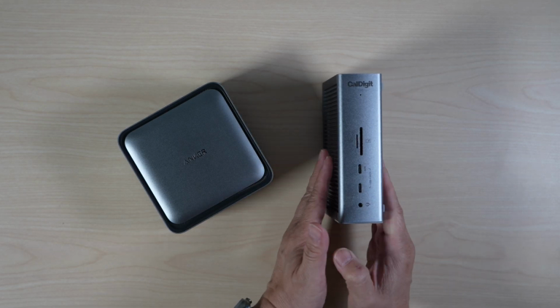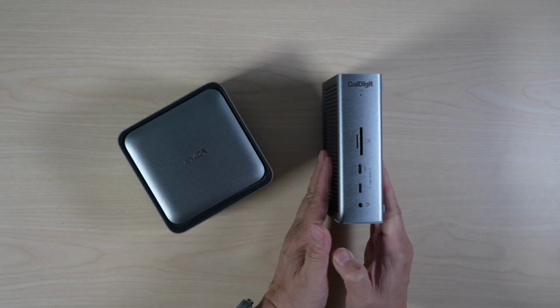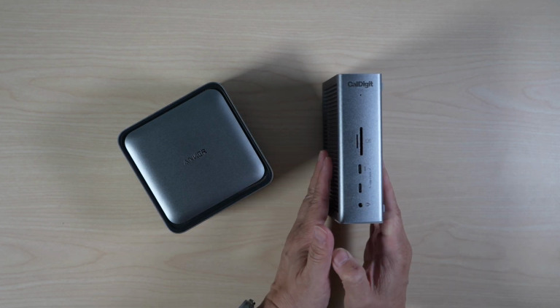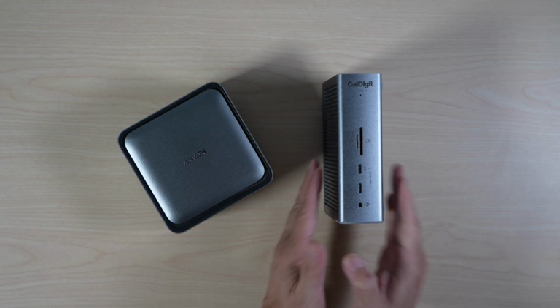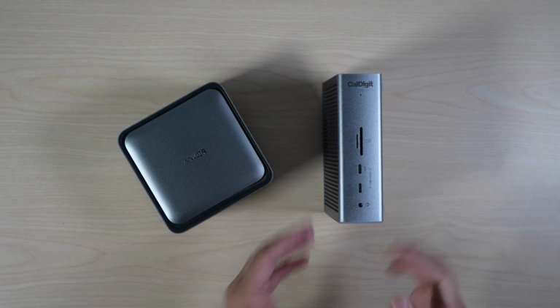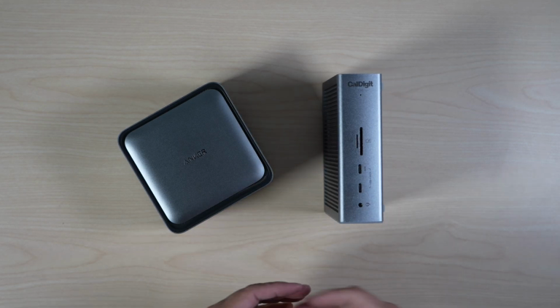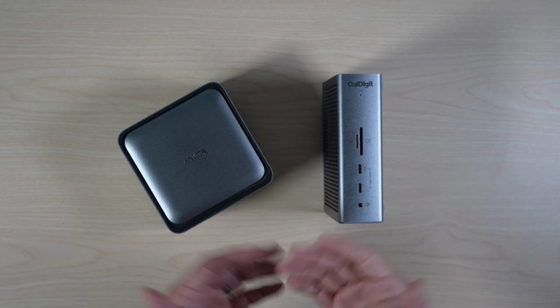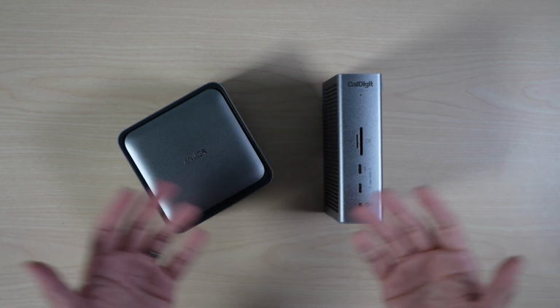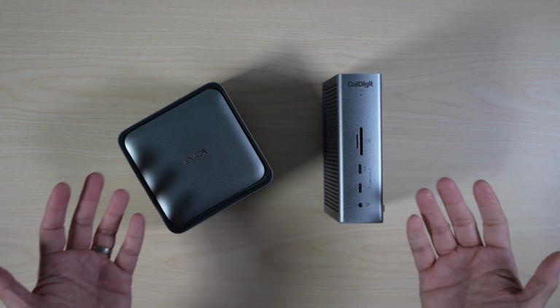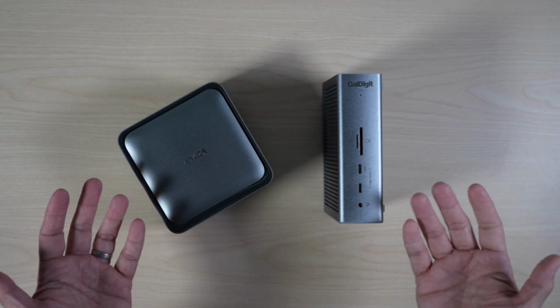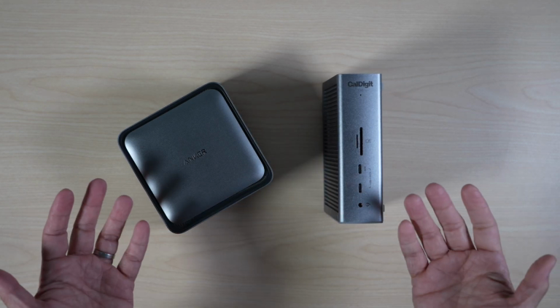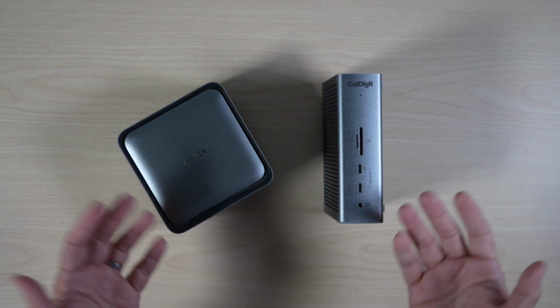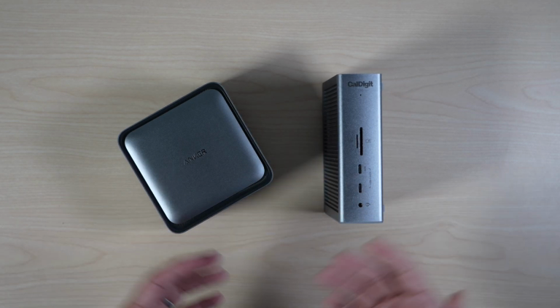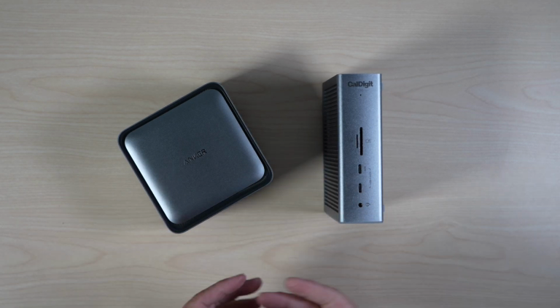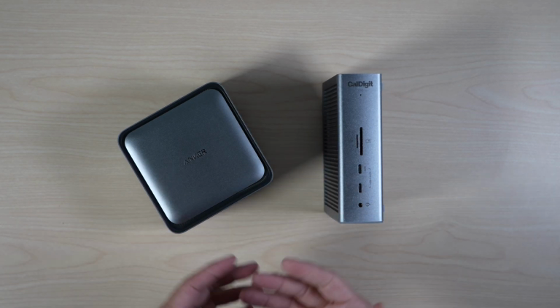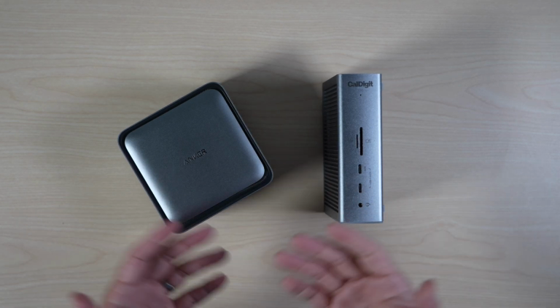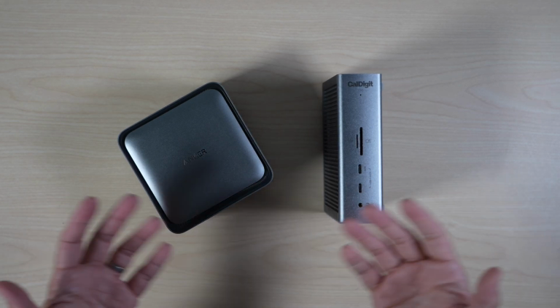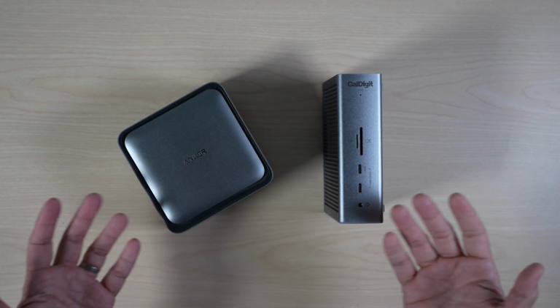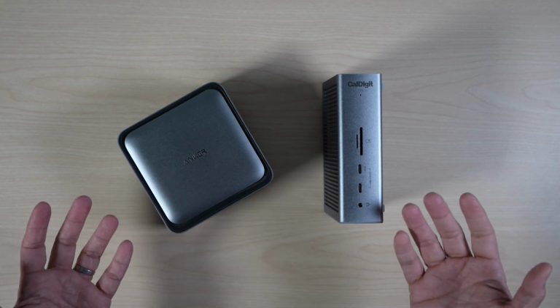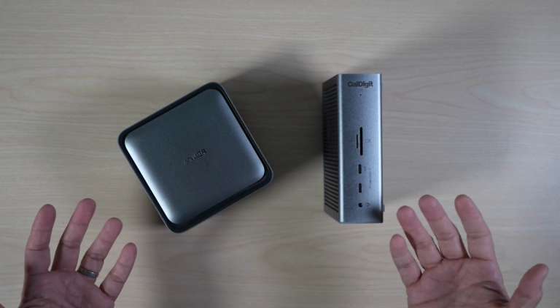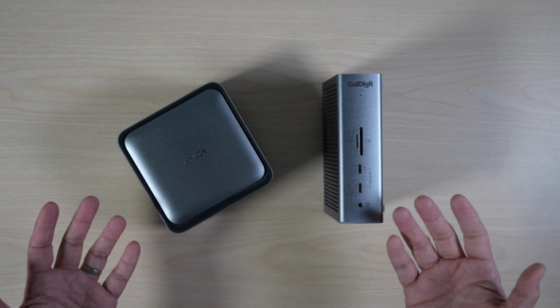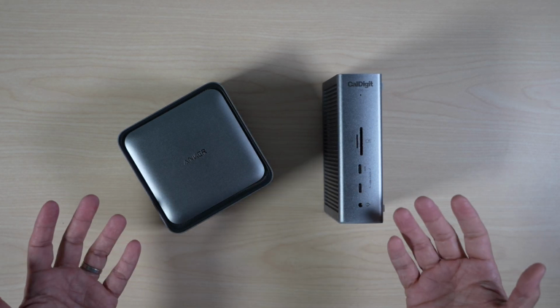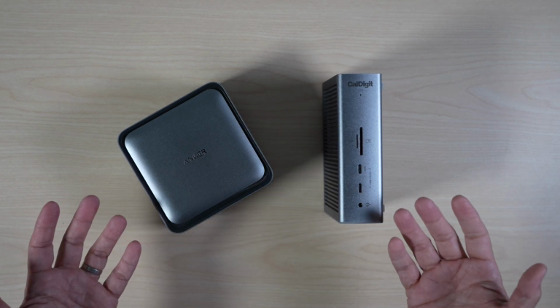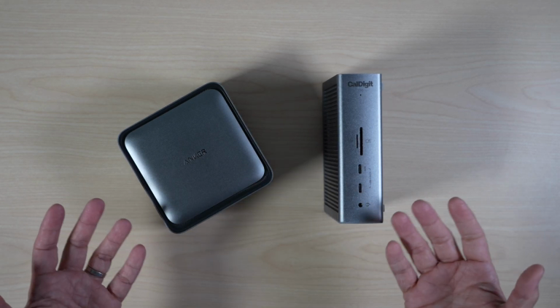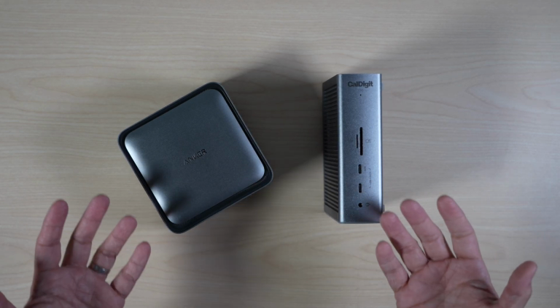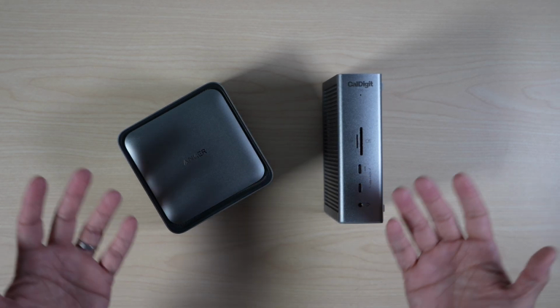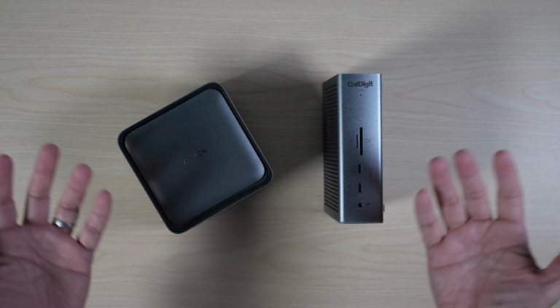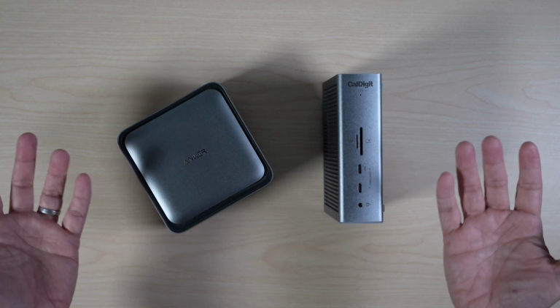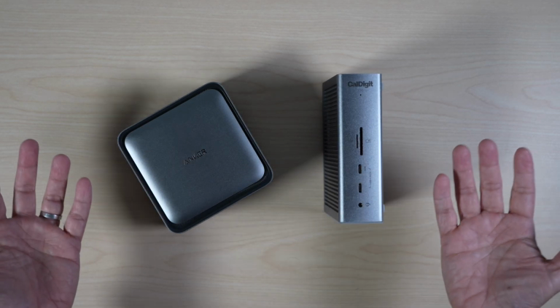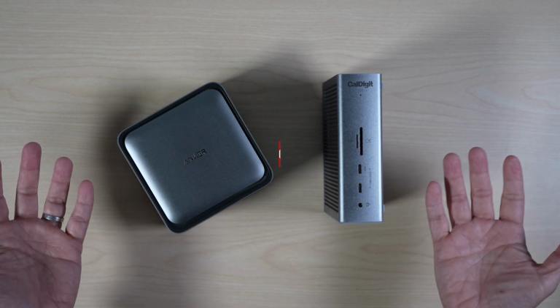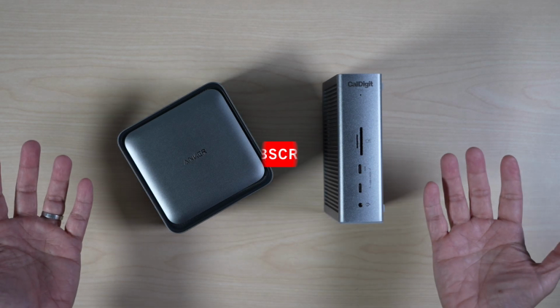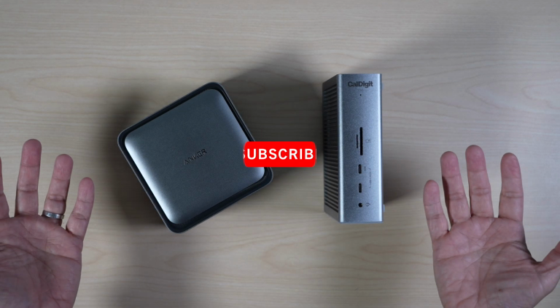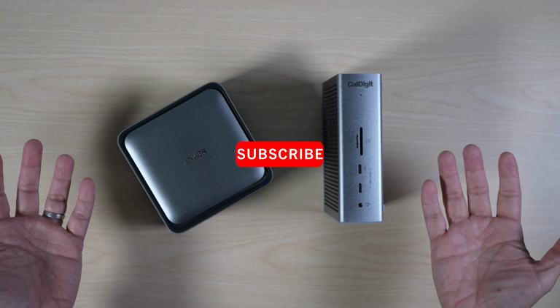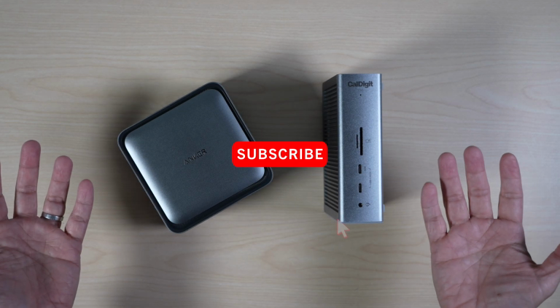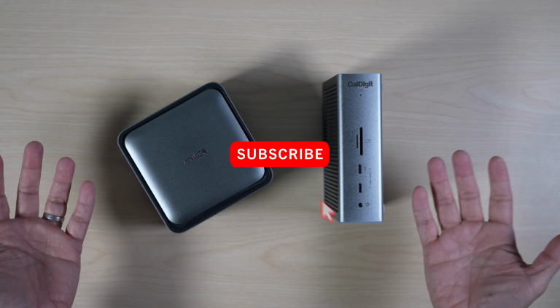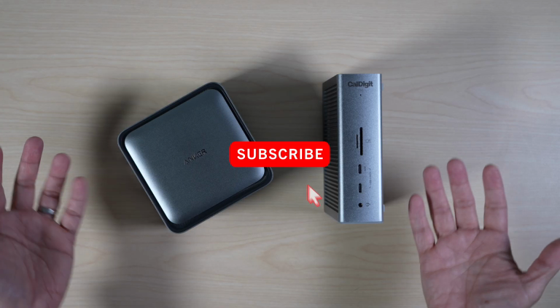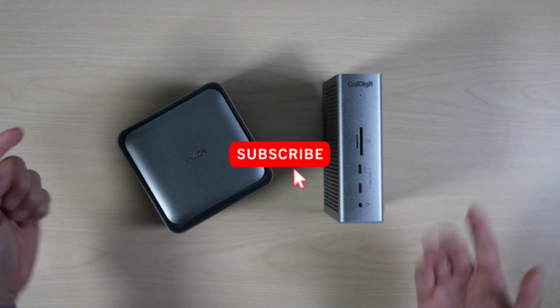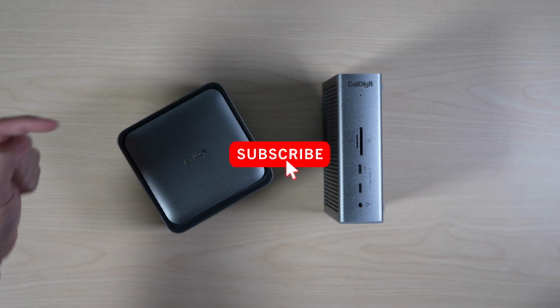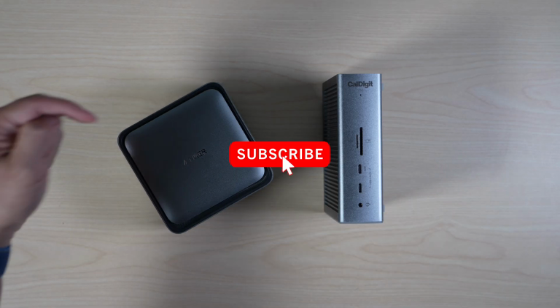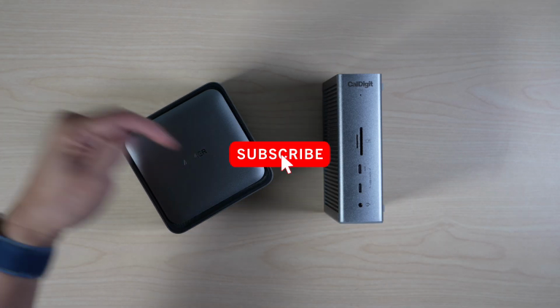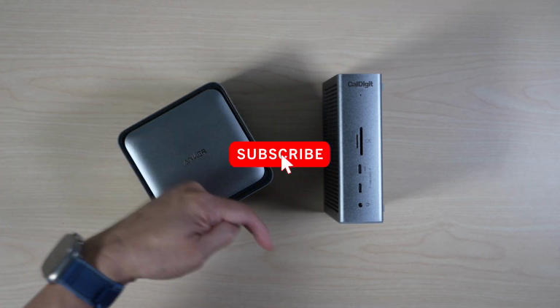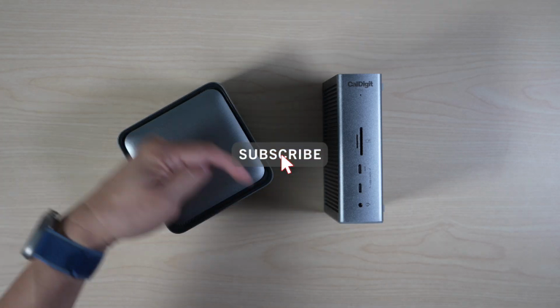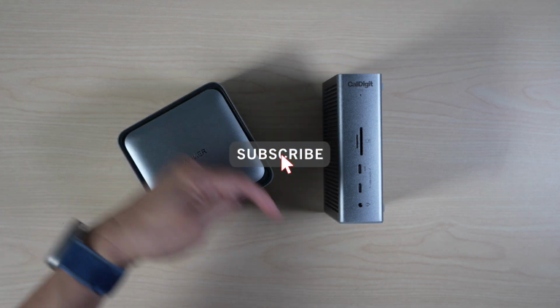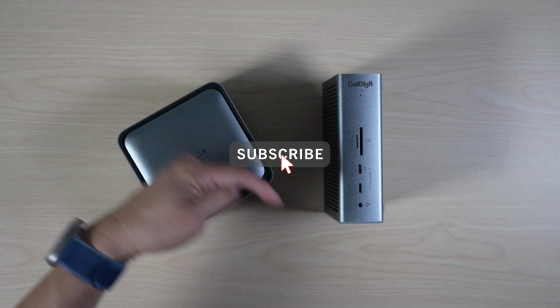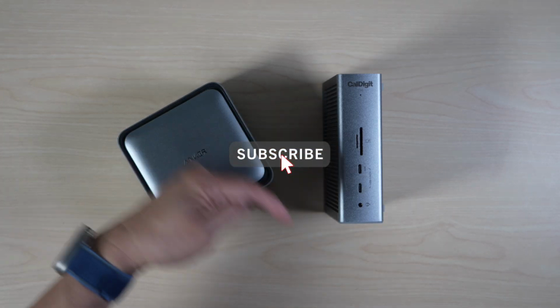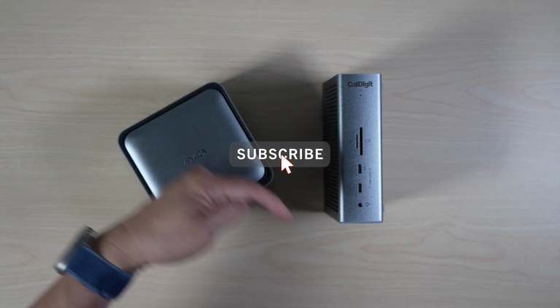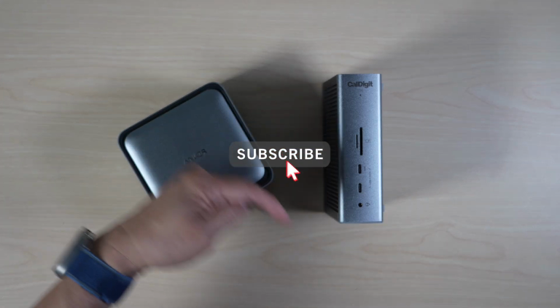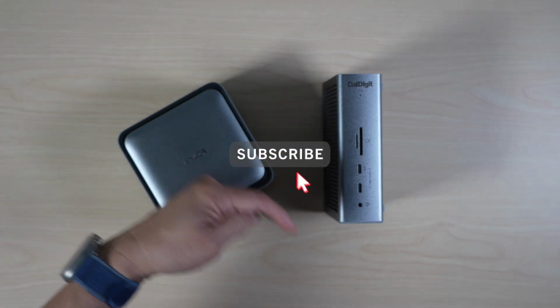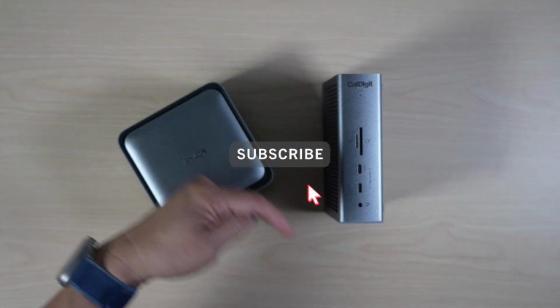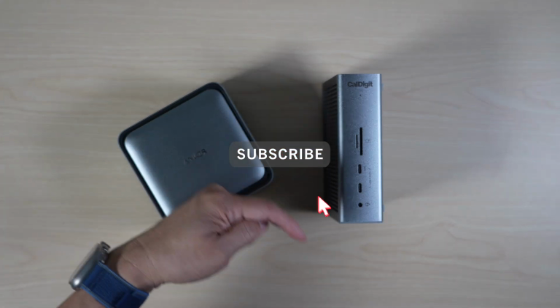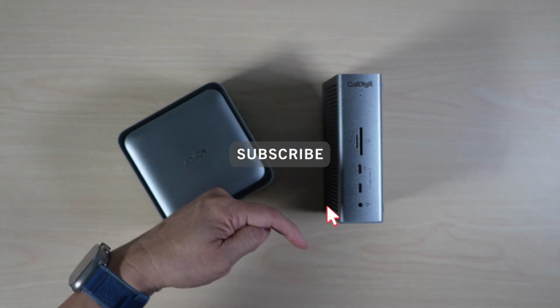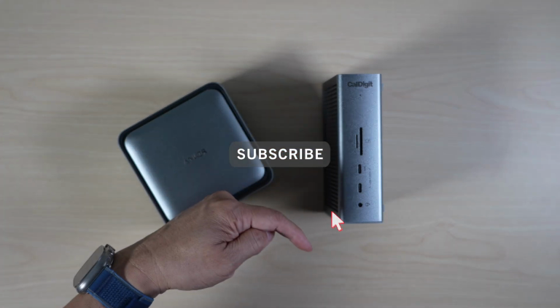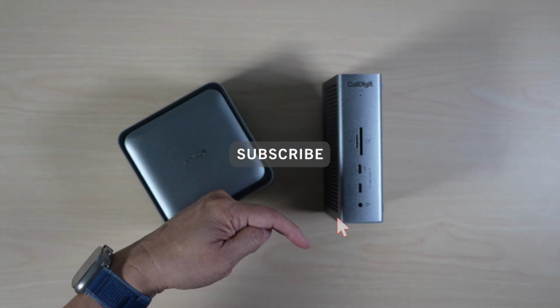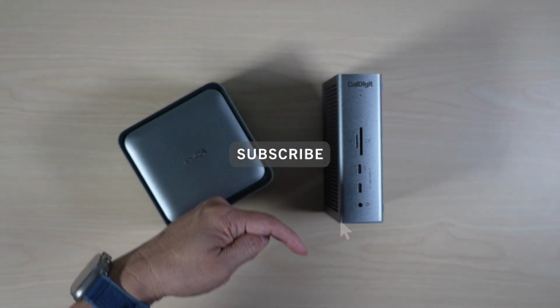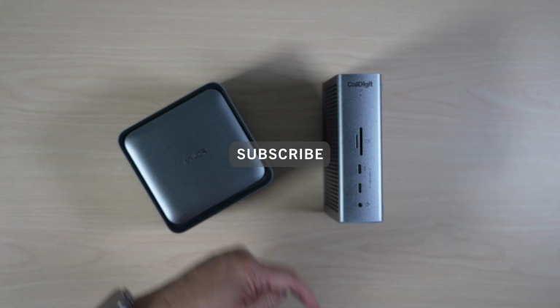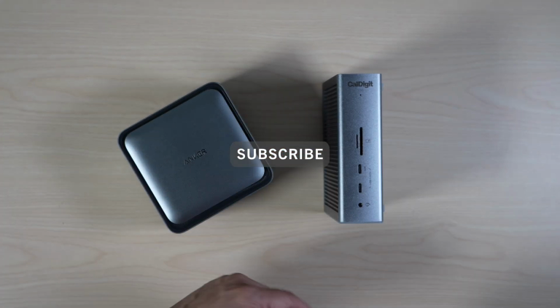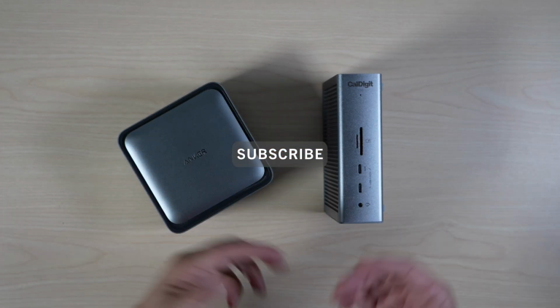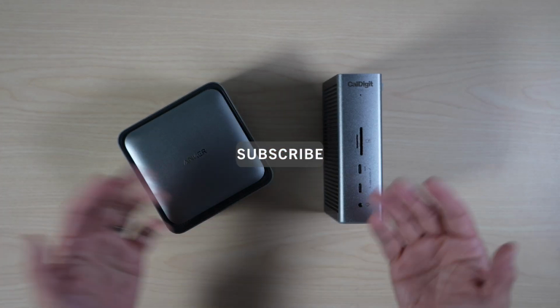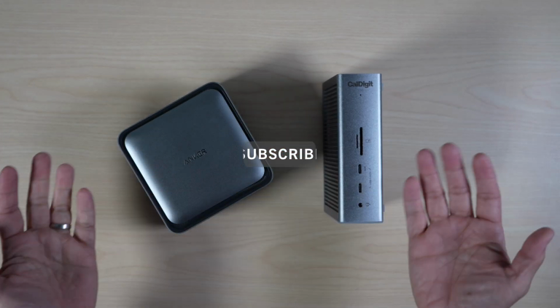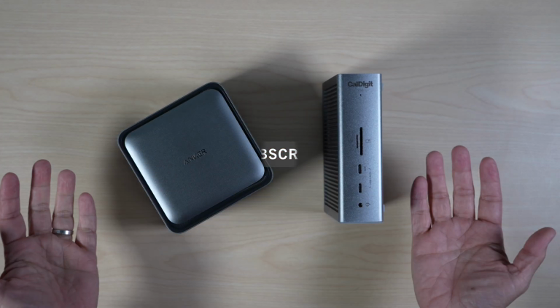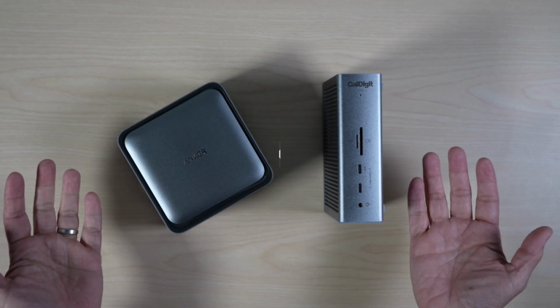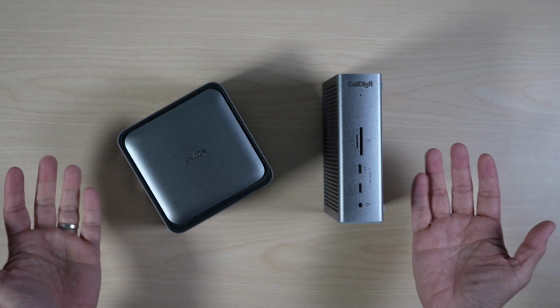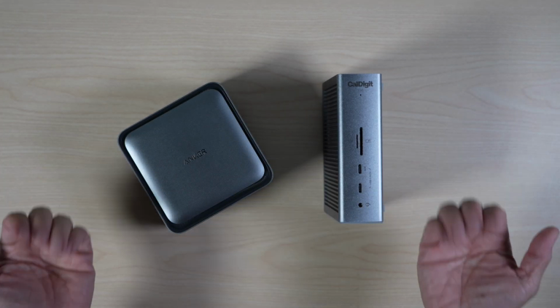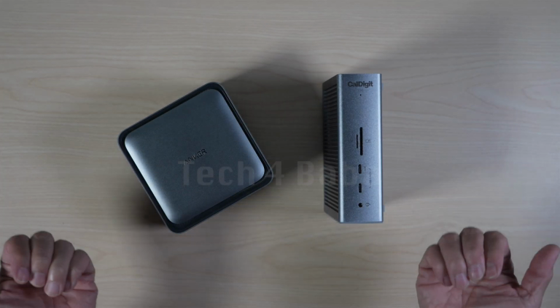Hi, this is David of Tech4Baba. Welcome to my channel. Please consider subscribing if you like useful tech for the family.